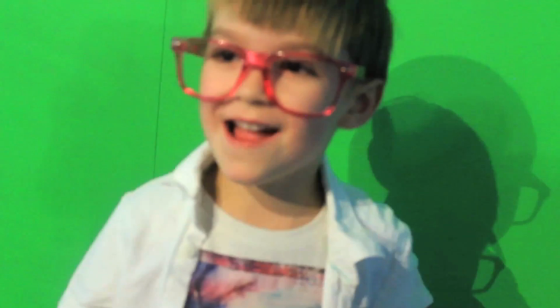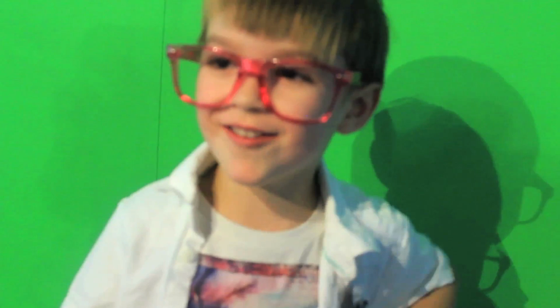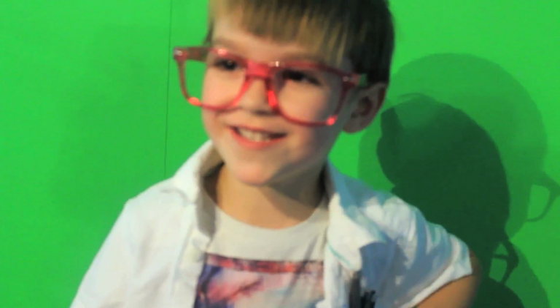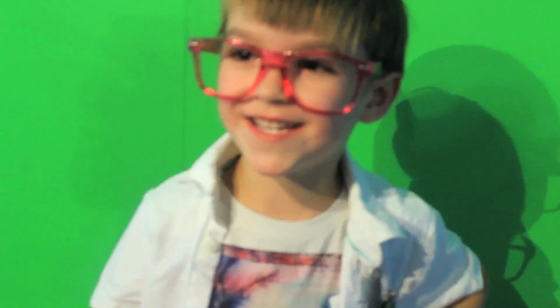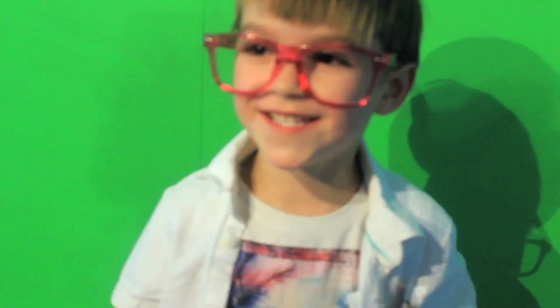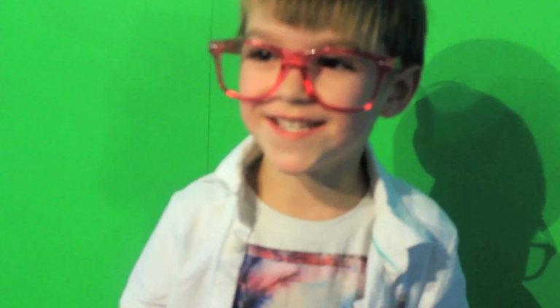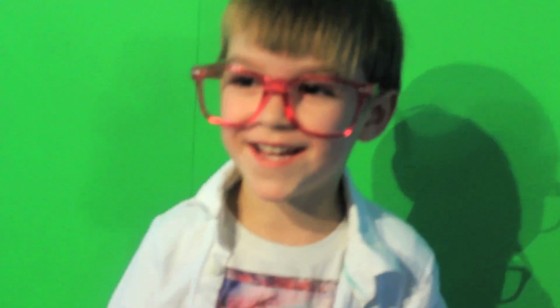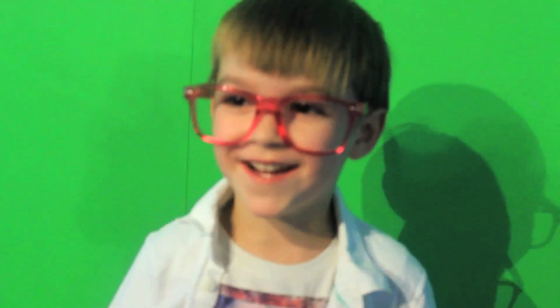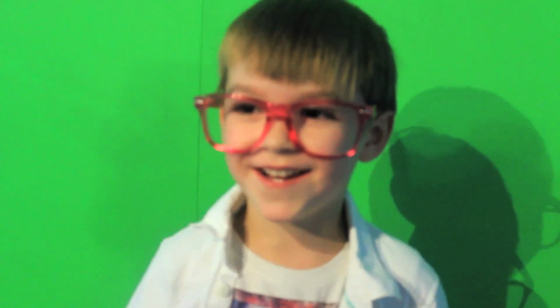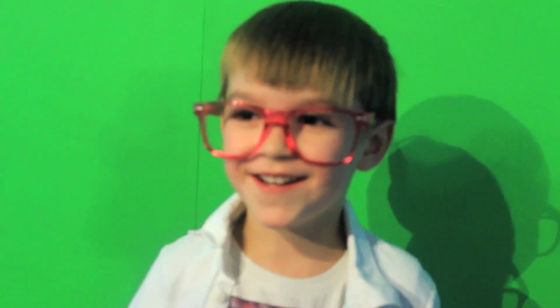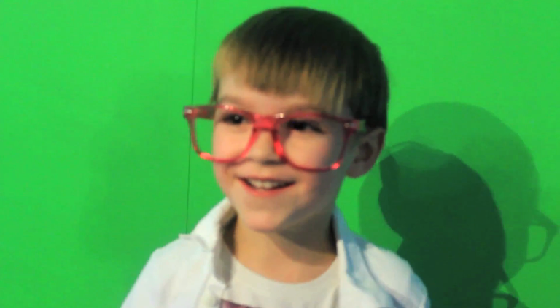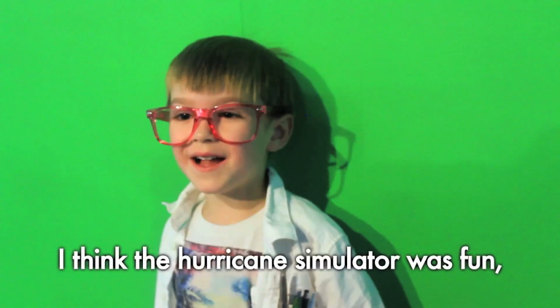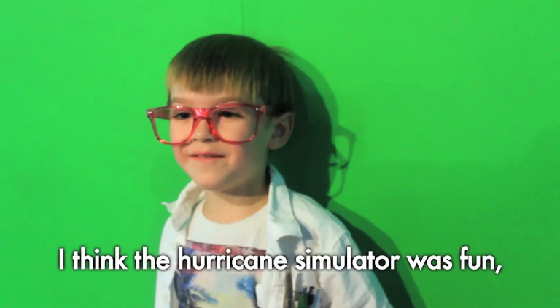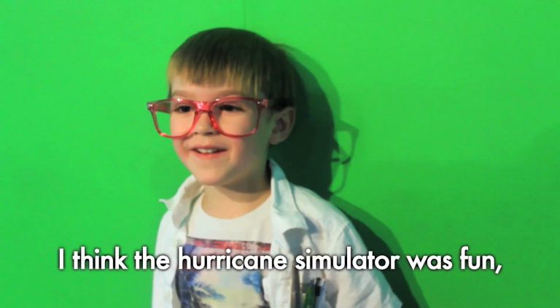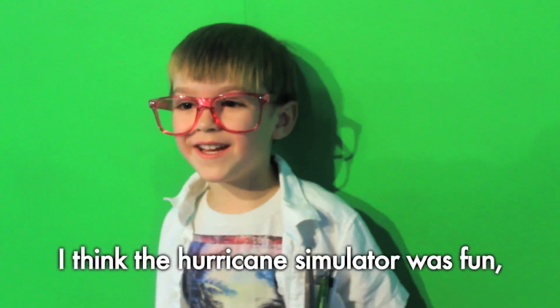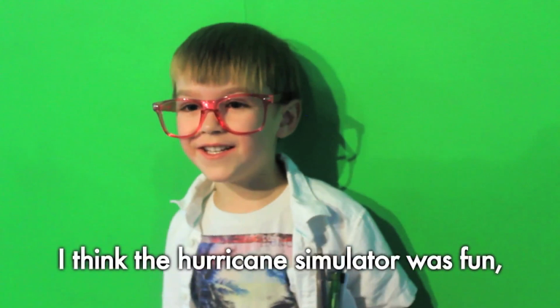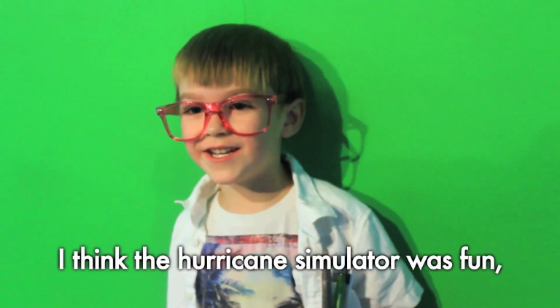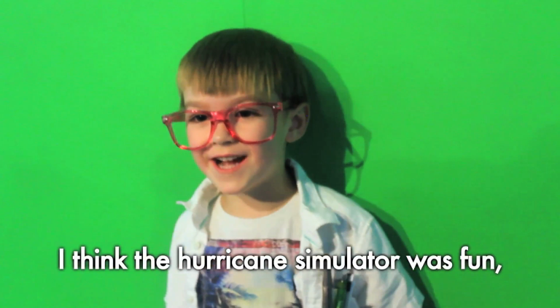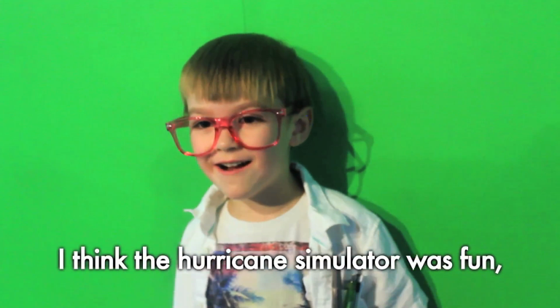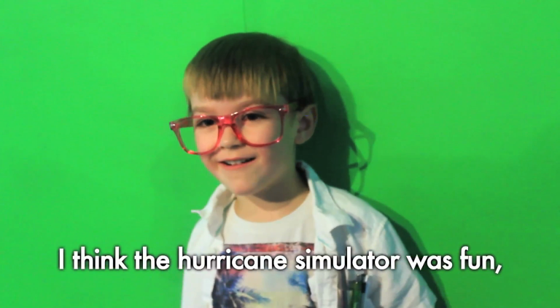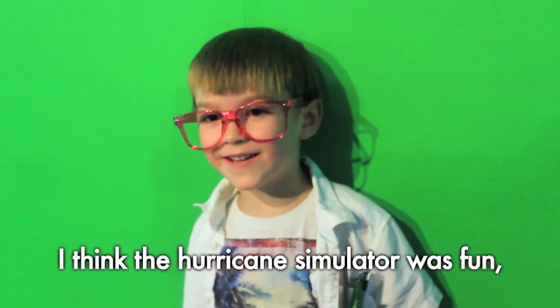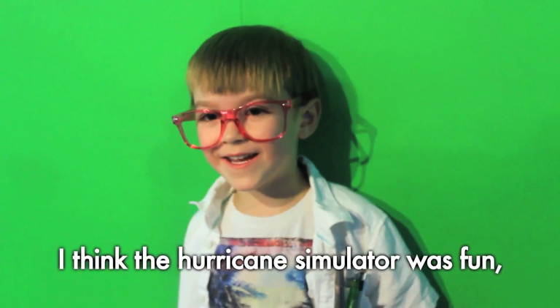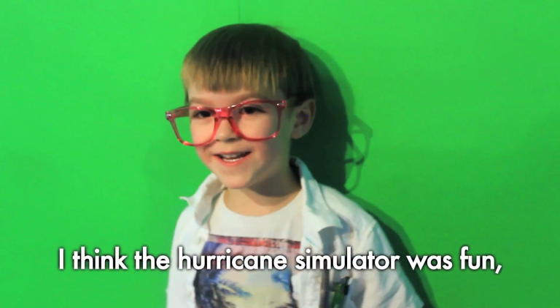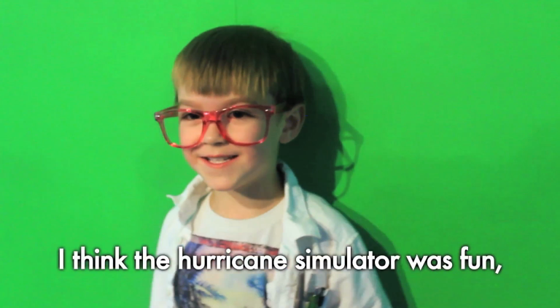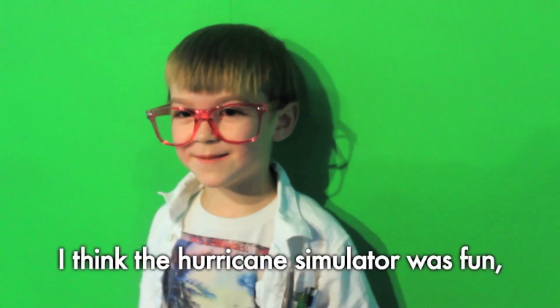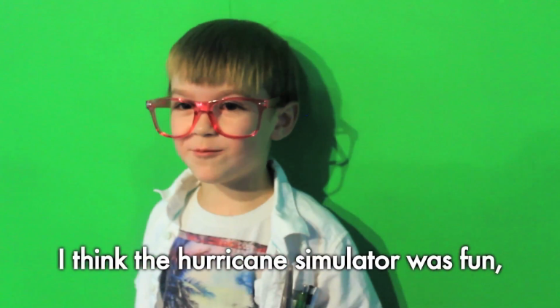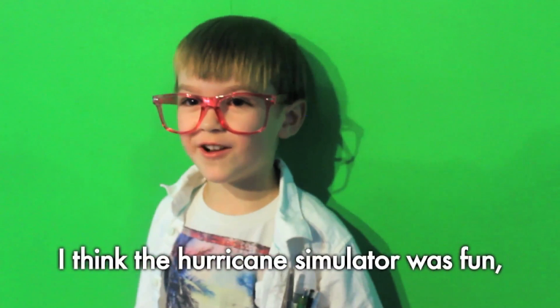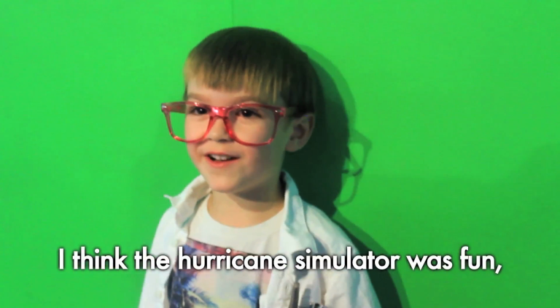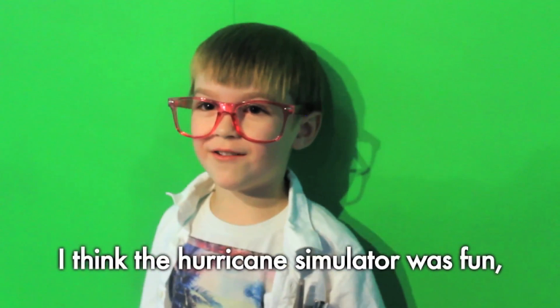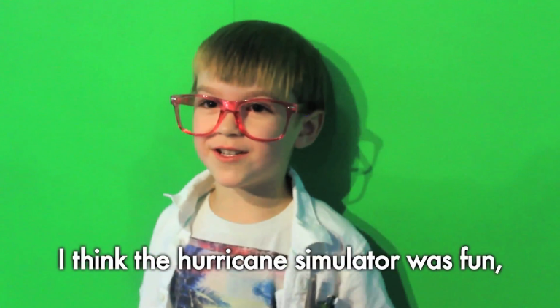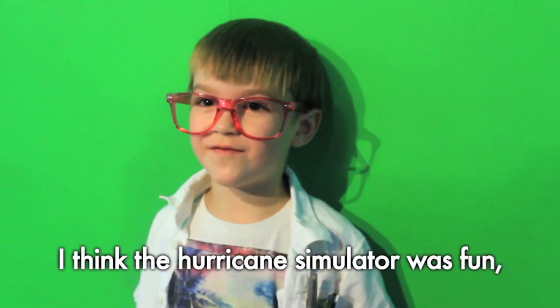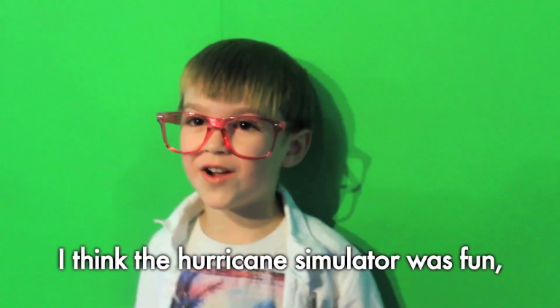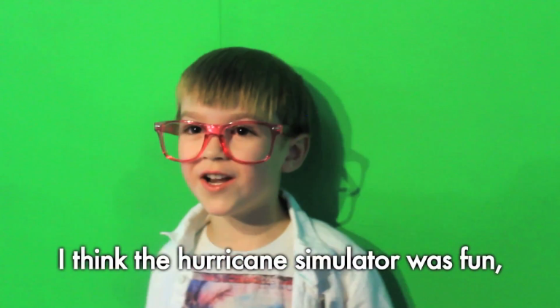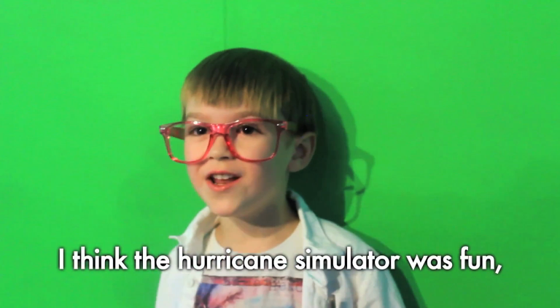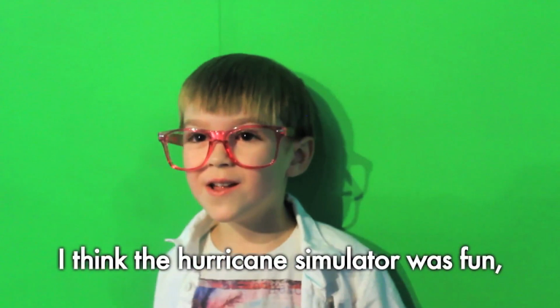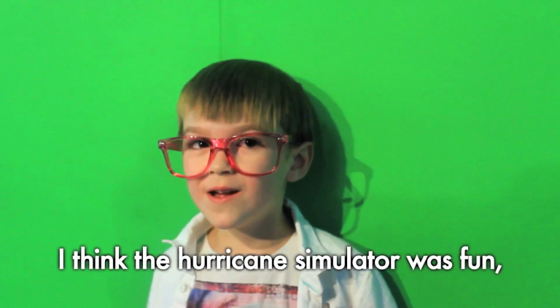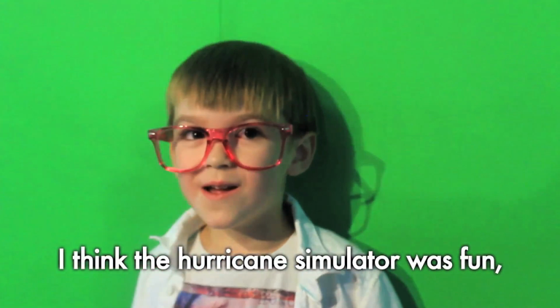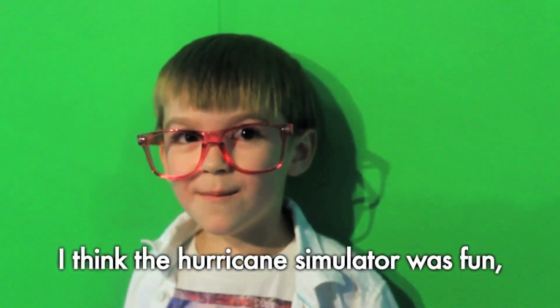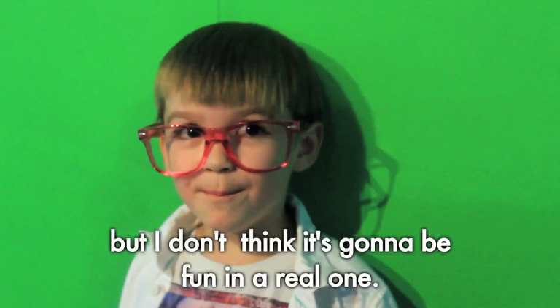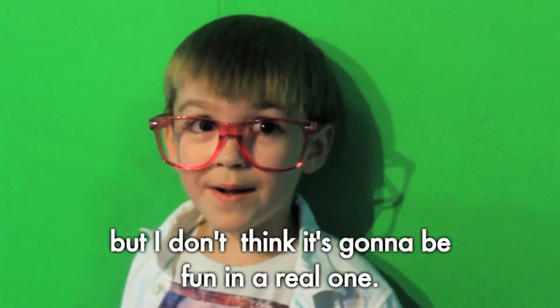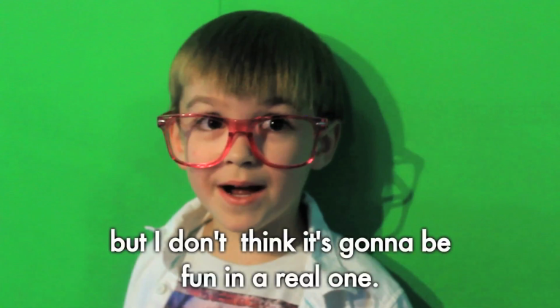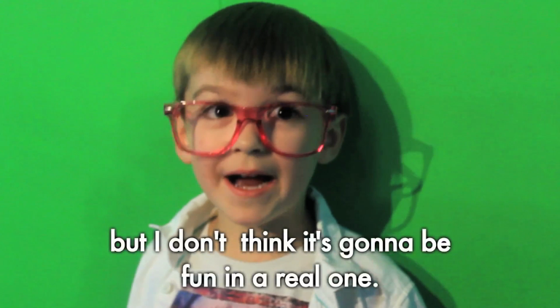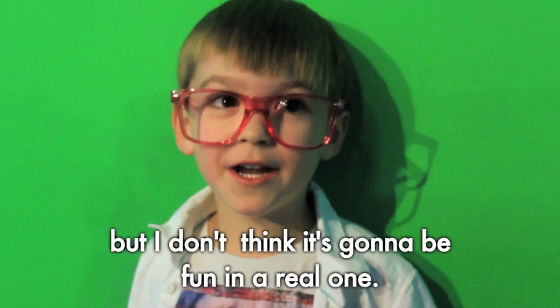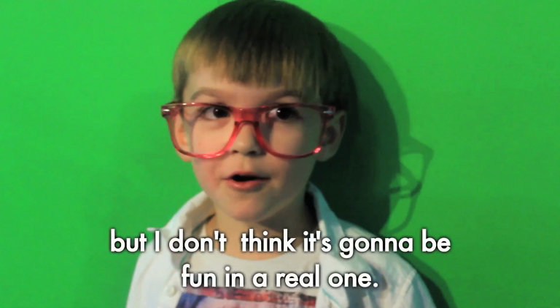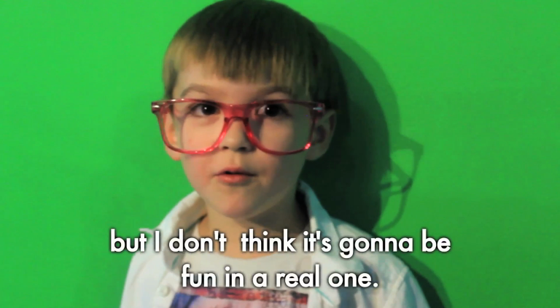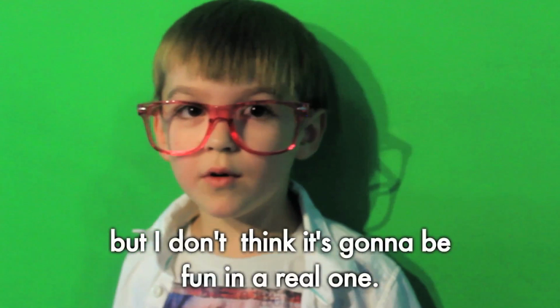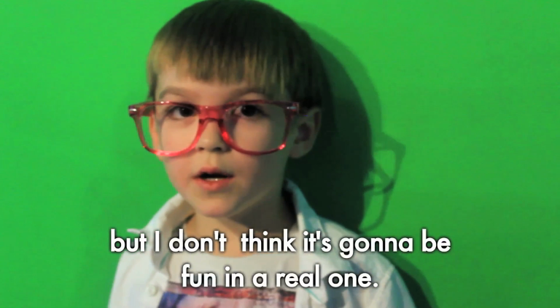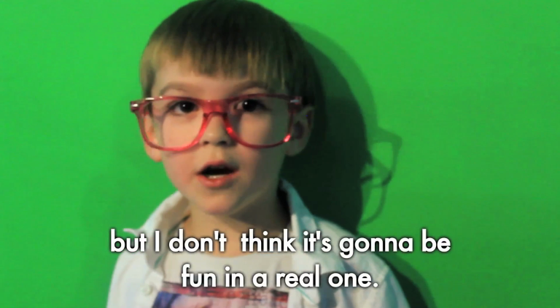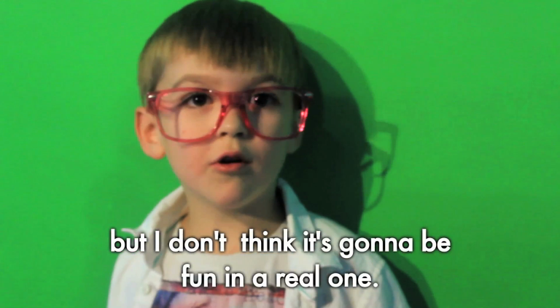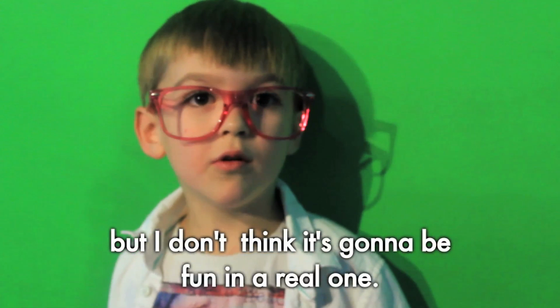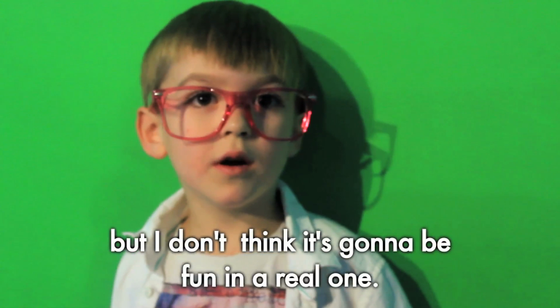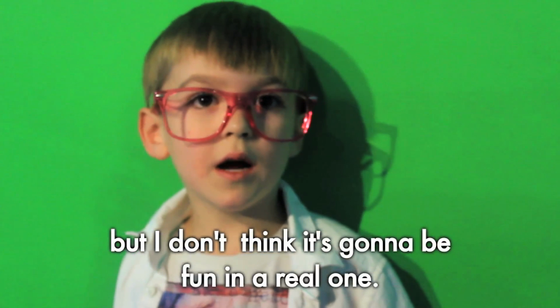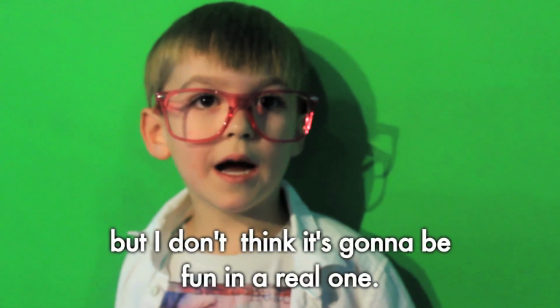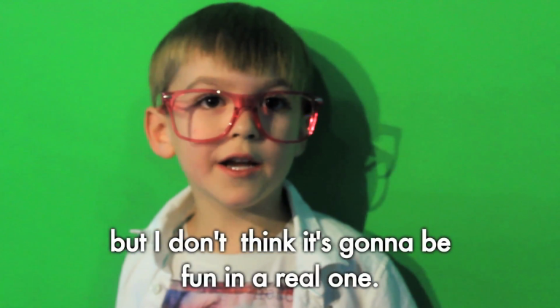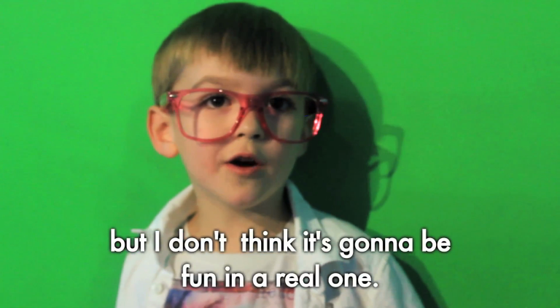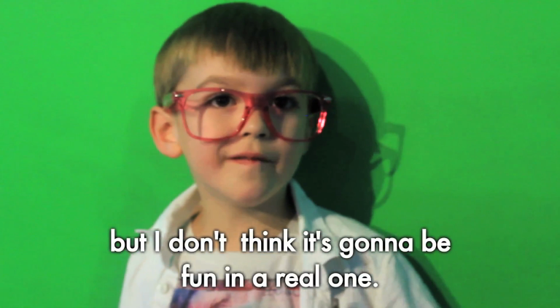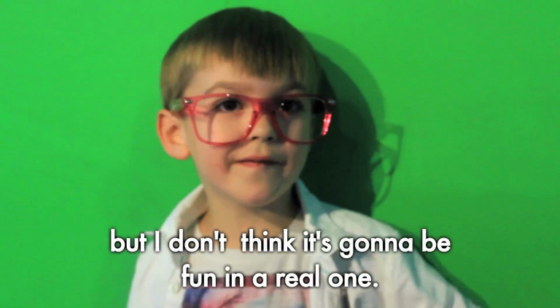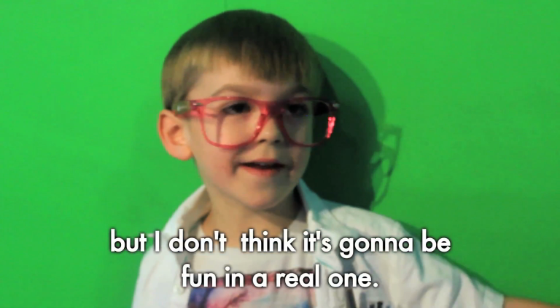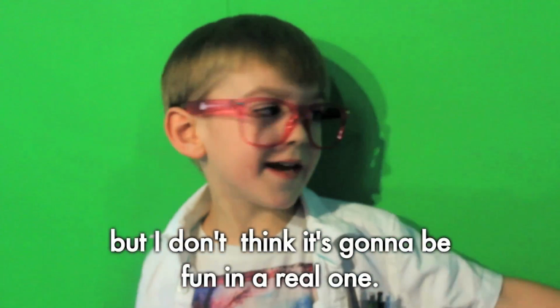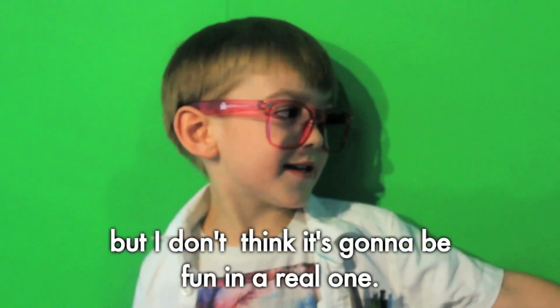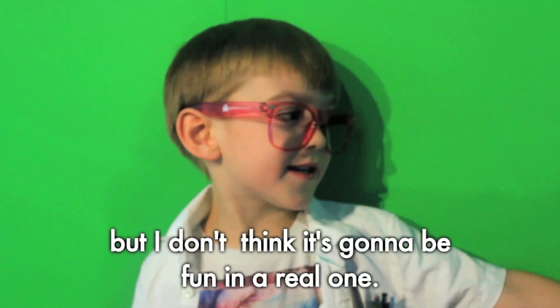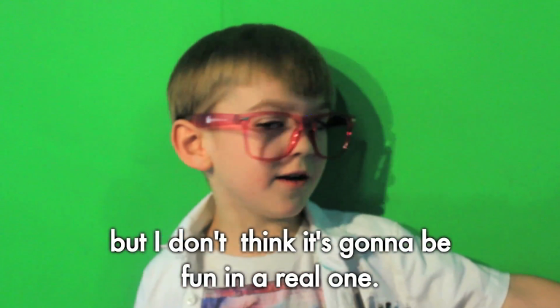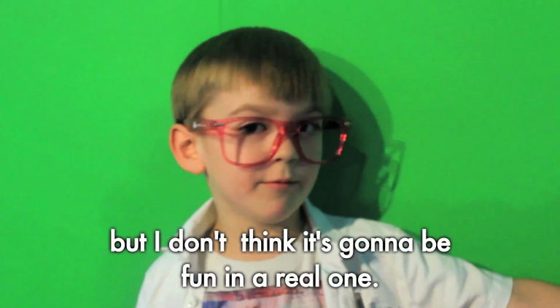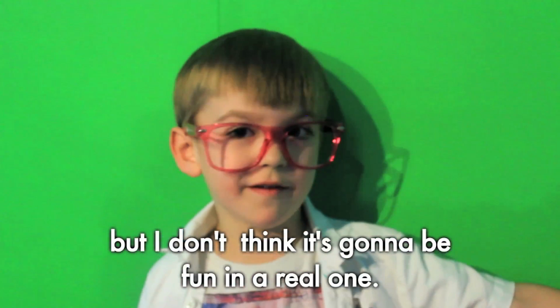It was super windy. I wasn't scared. I think the hurricane simulator is really something, but I don't think it's too bad.